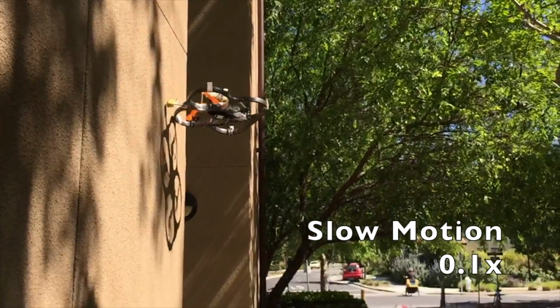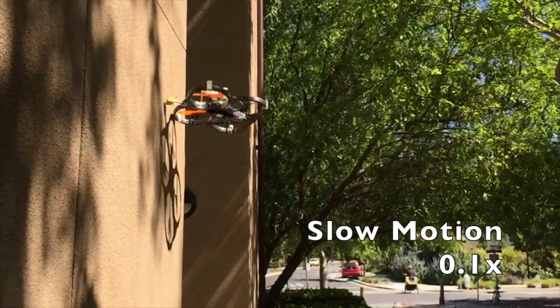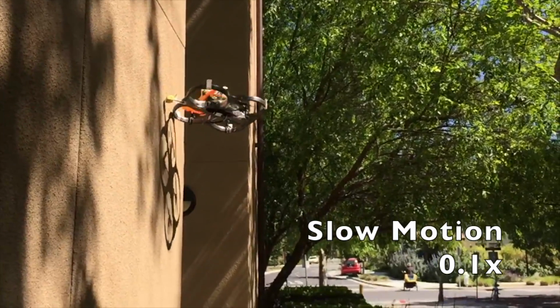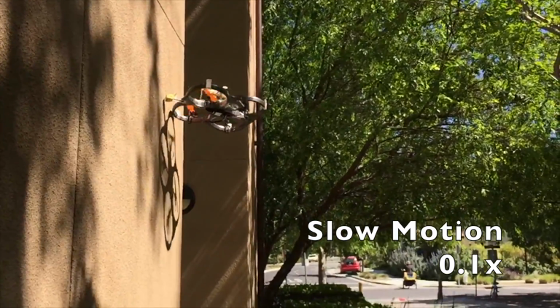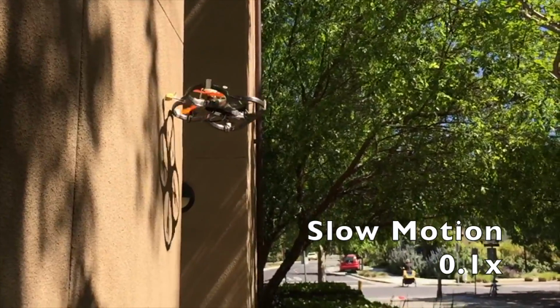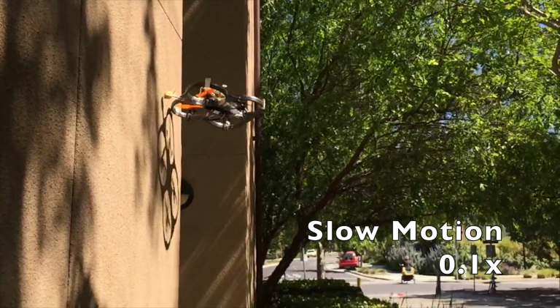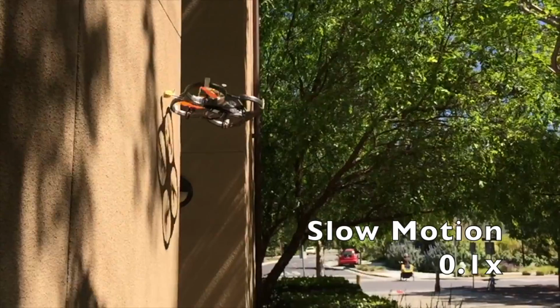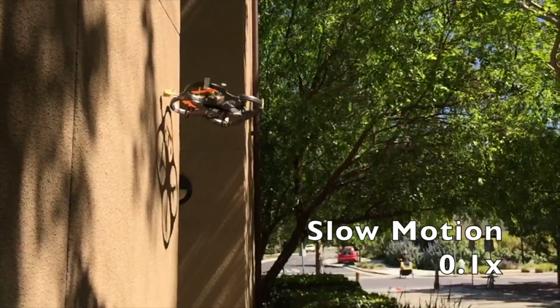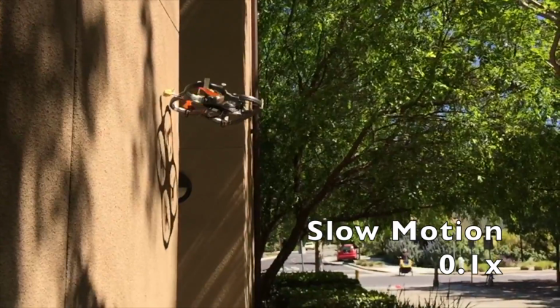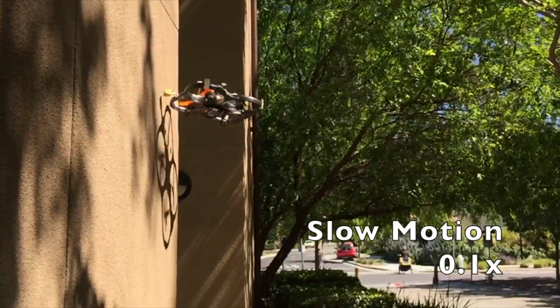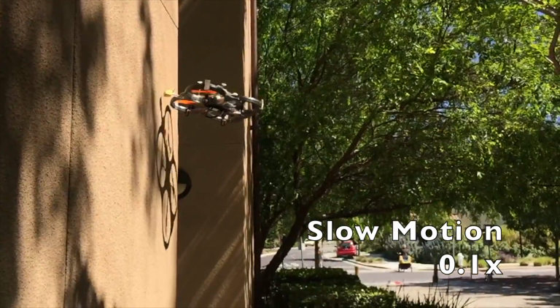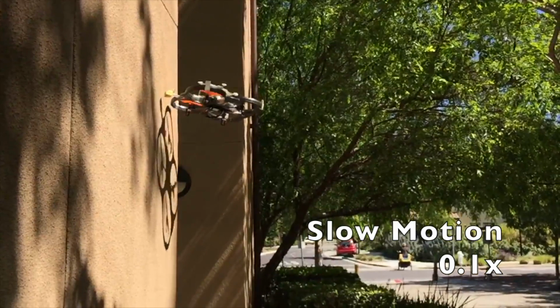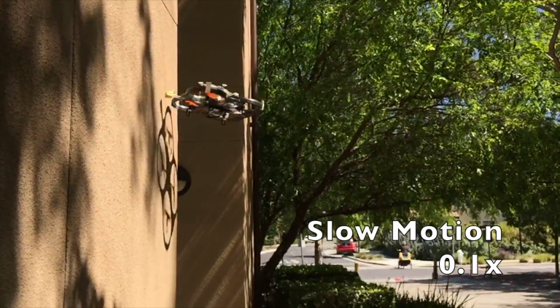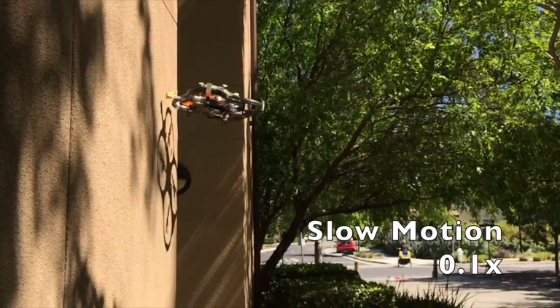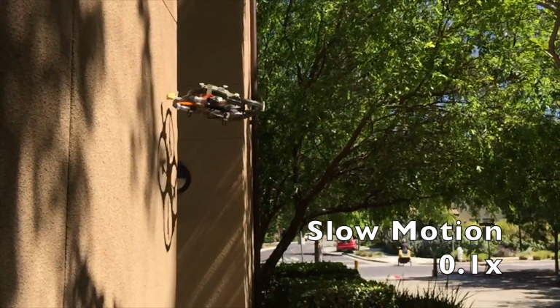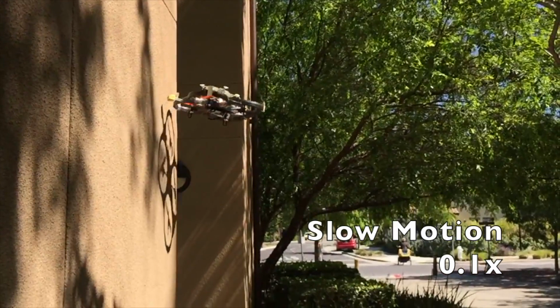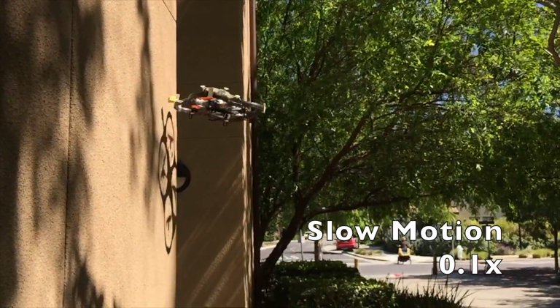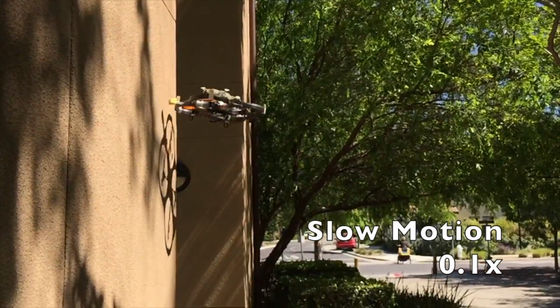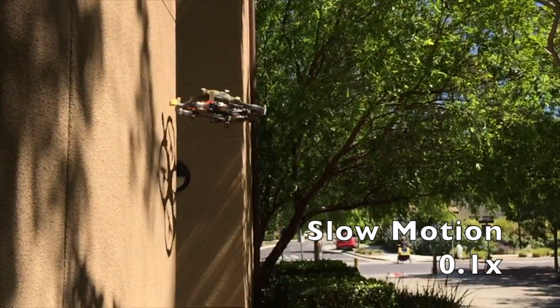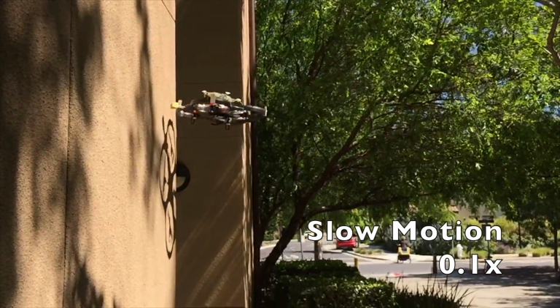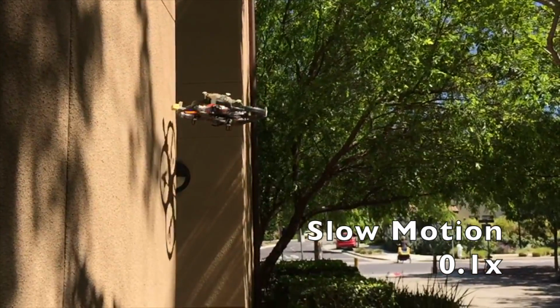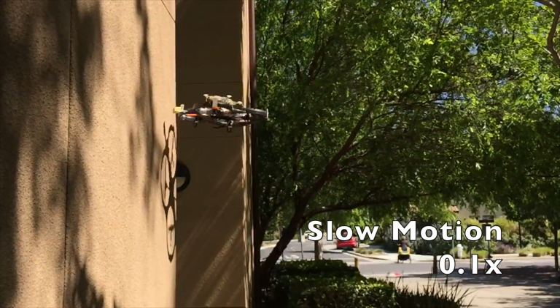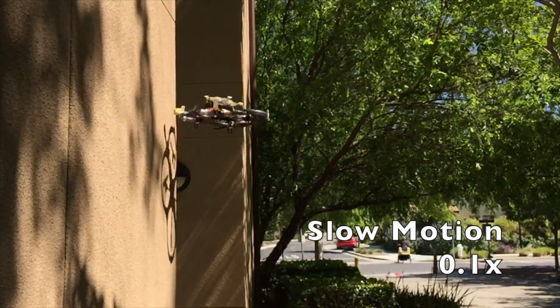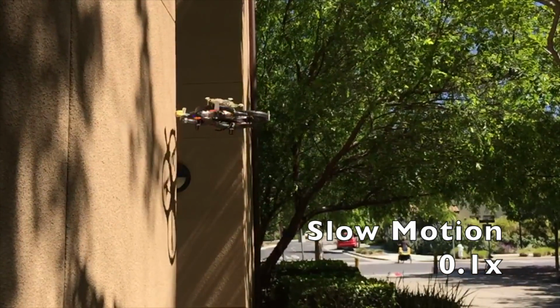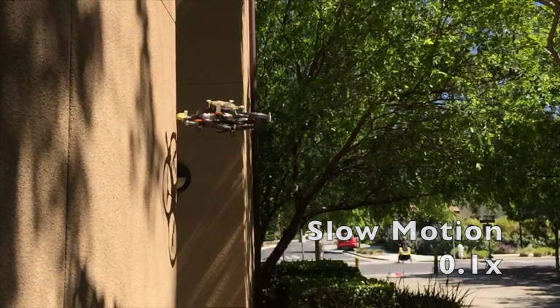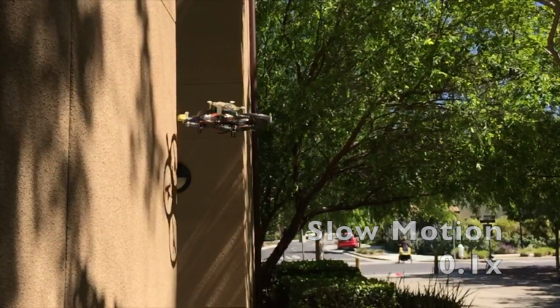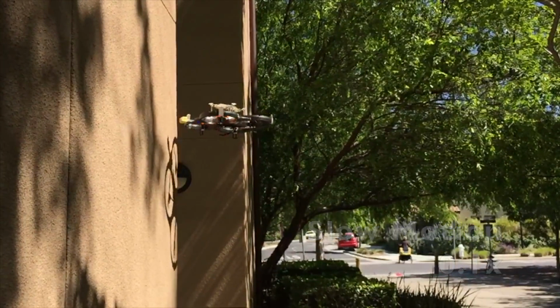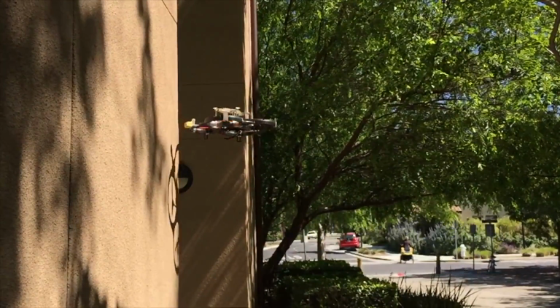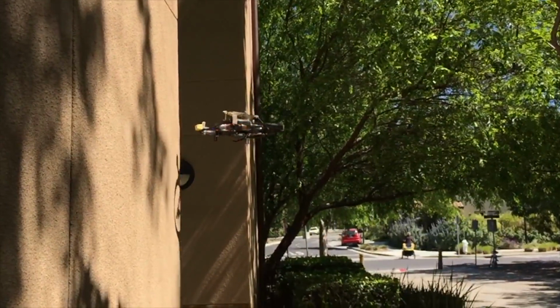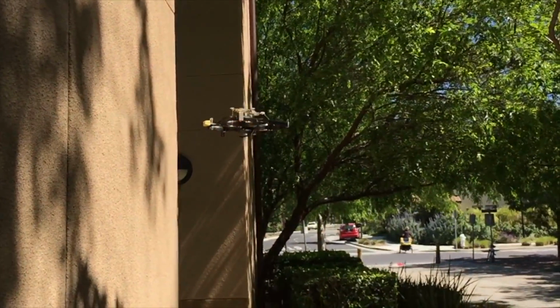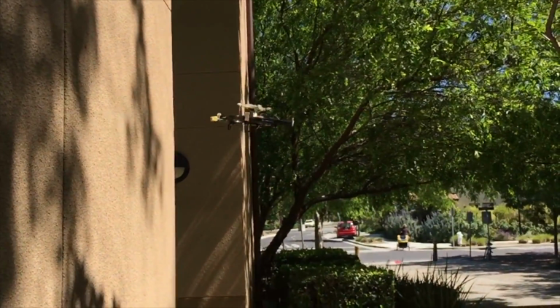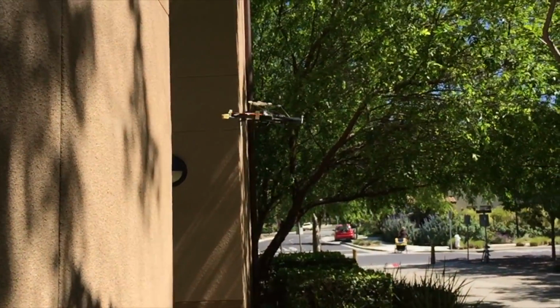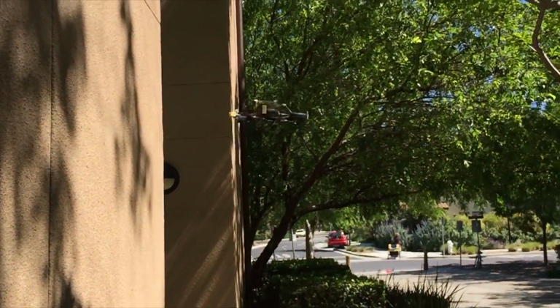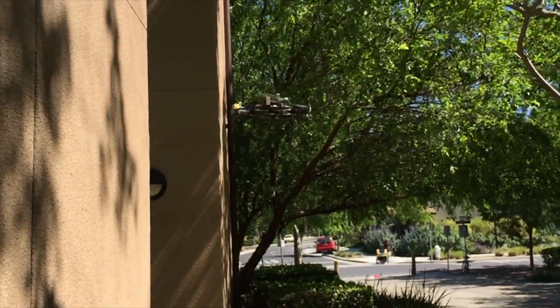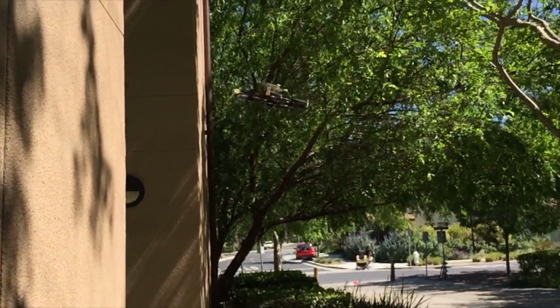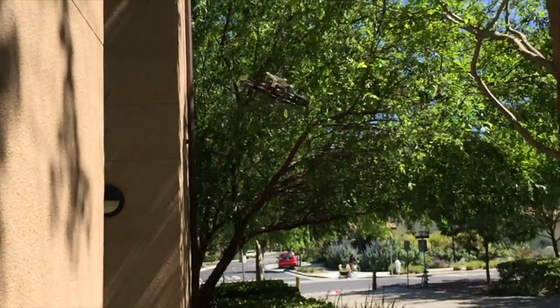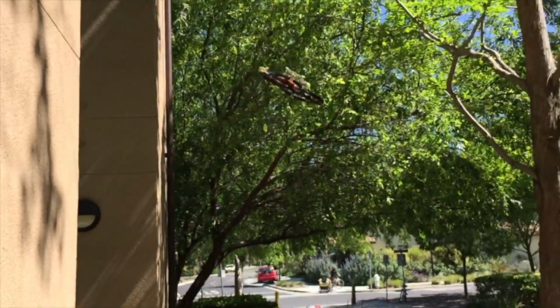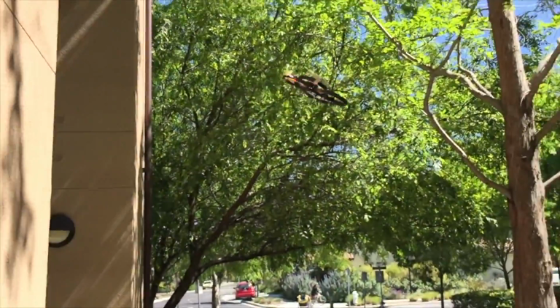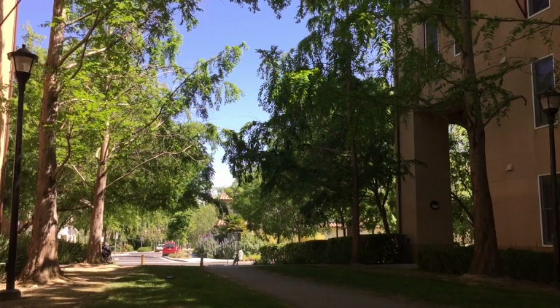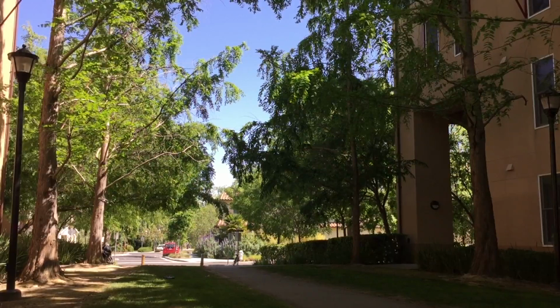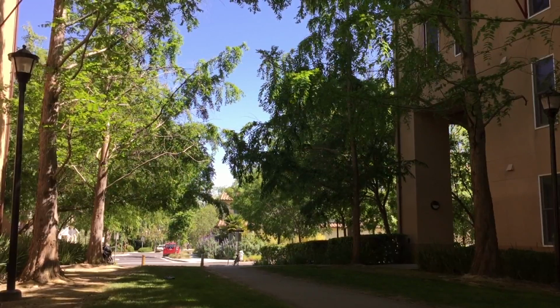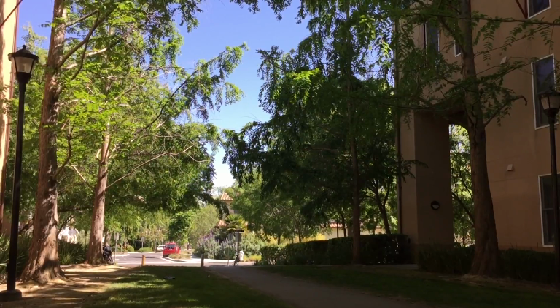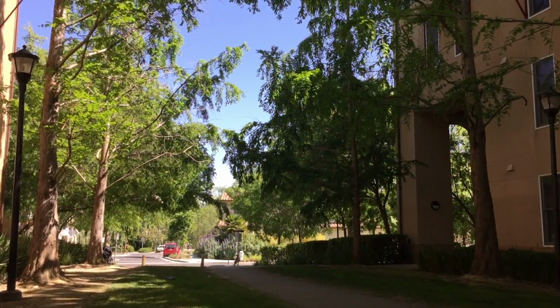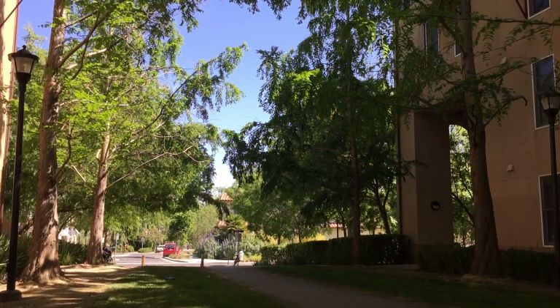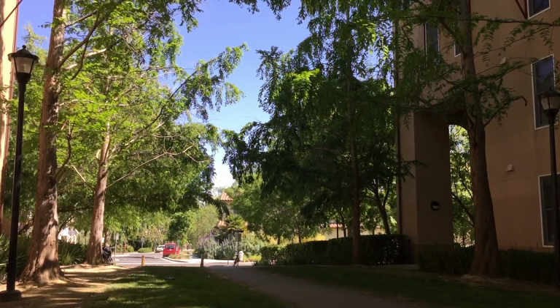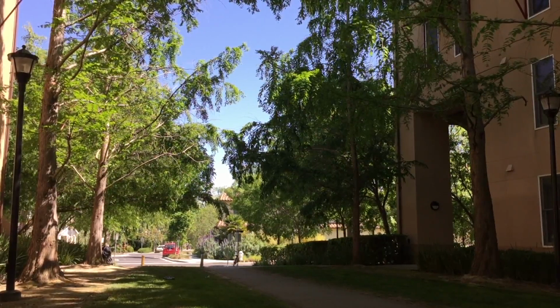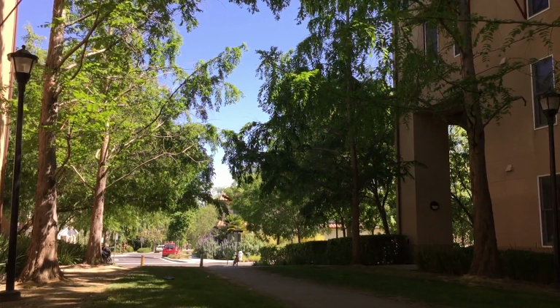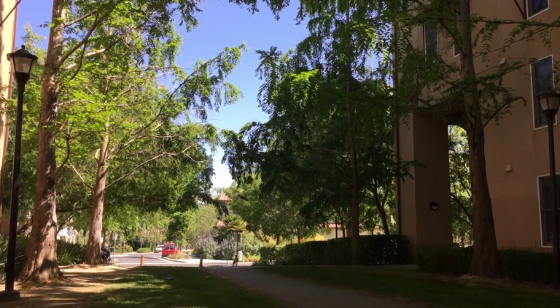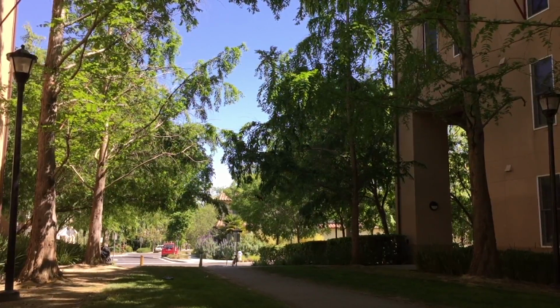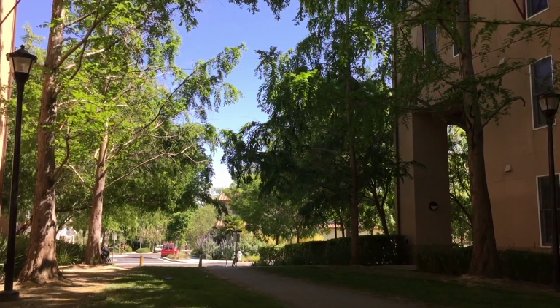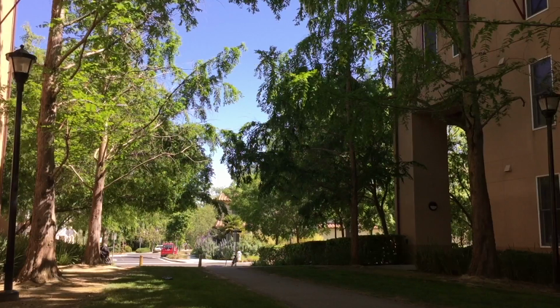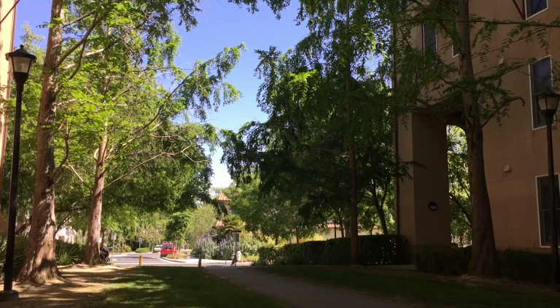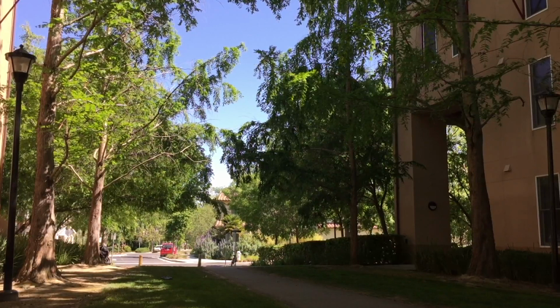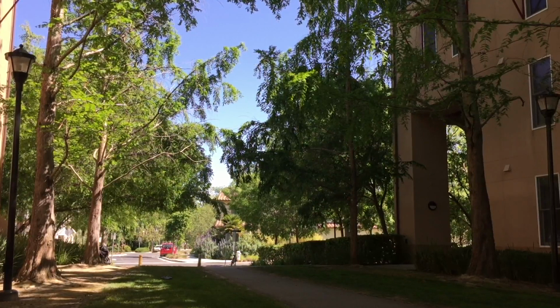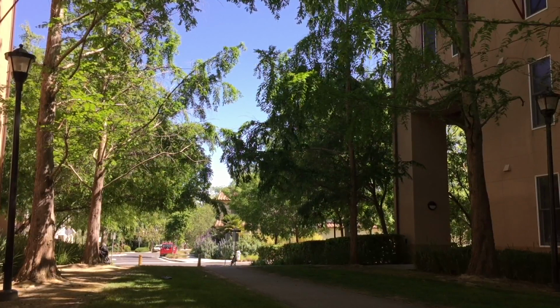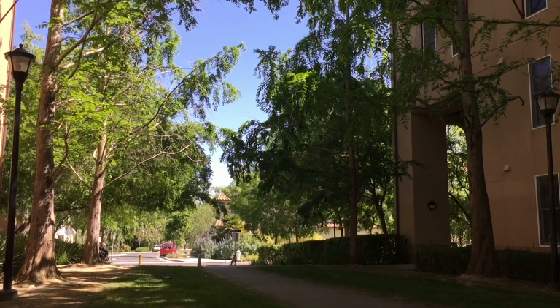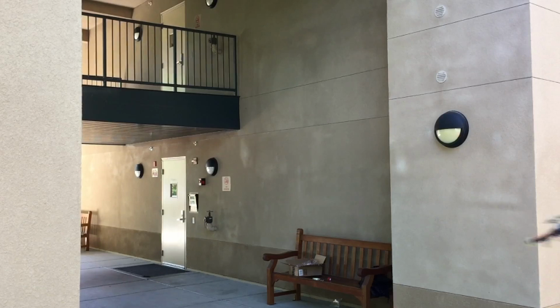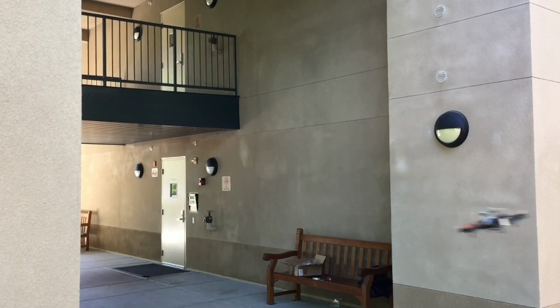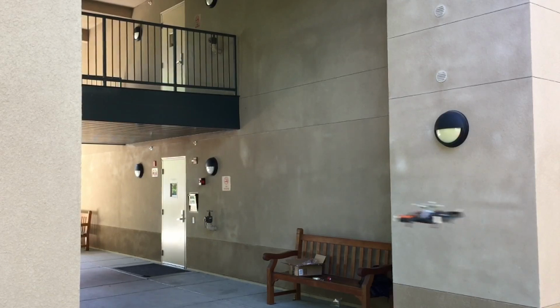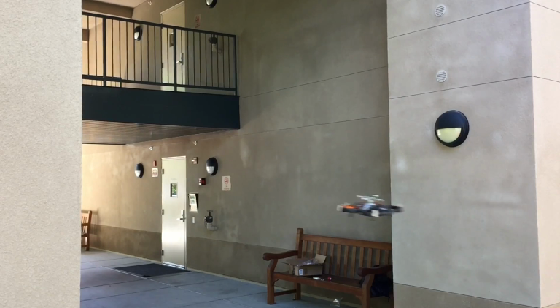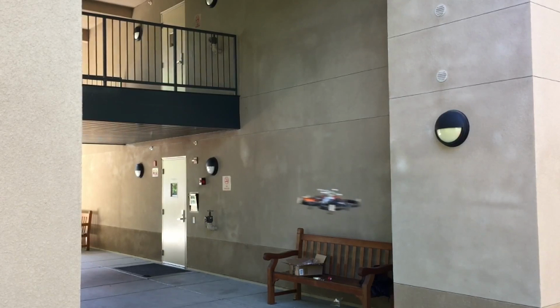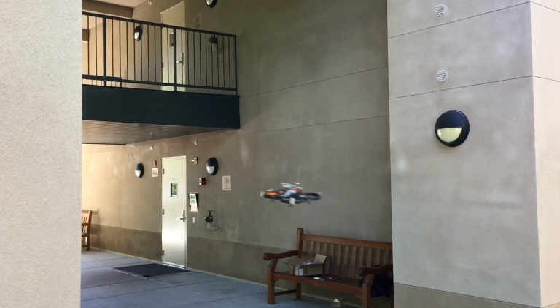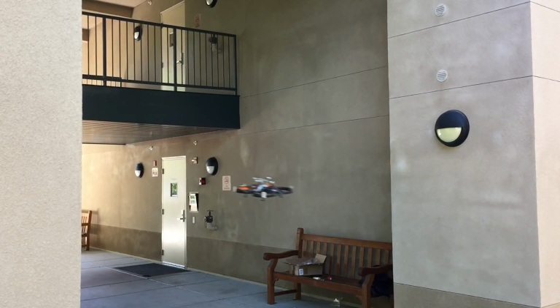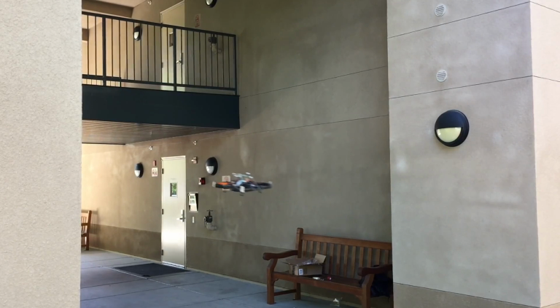For various reasons, such as getting a better view from the onboard camera or avoiding wind and rain, it can be better to perch on the ceiling.